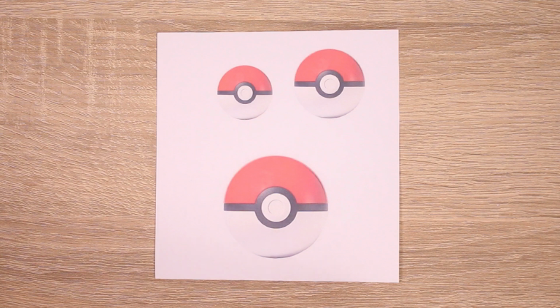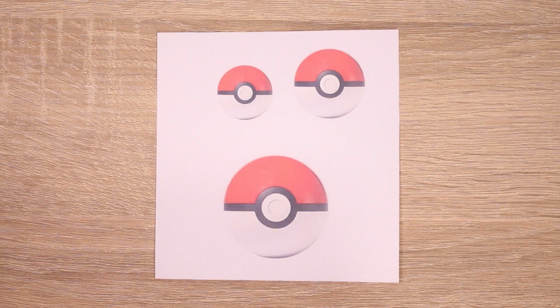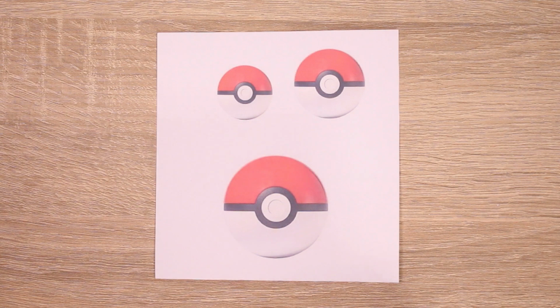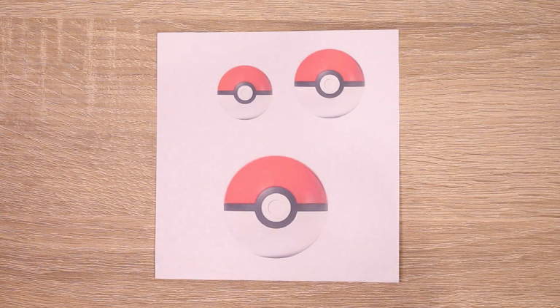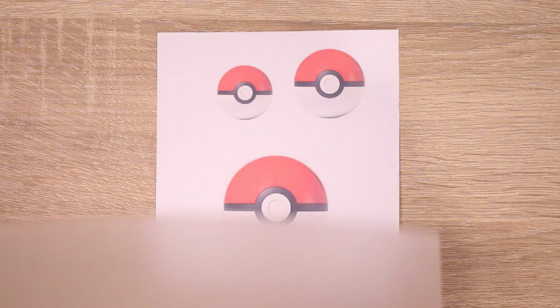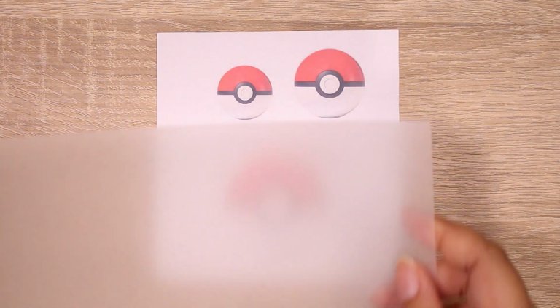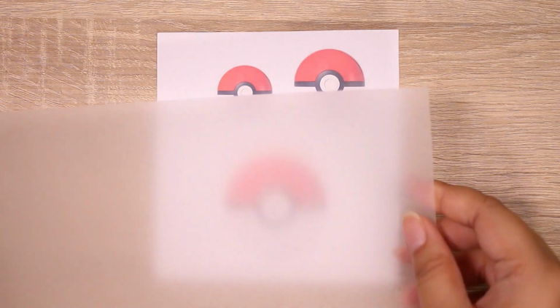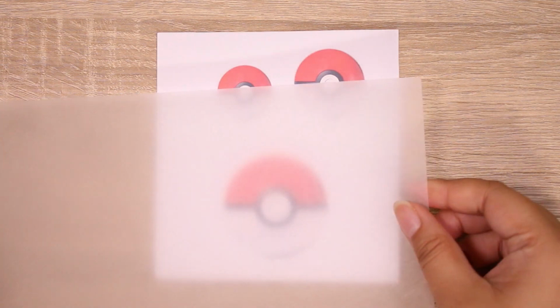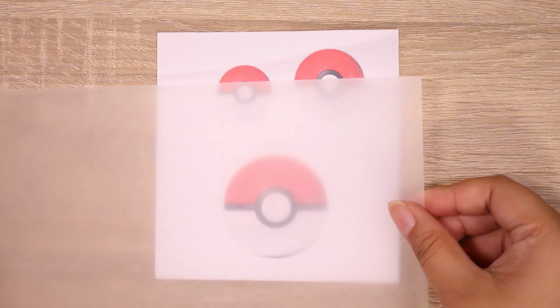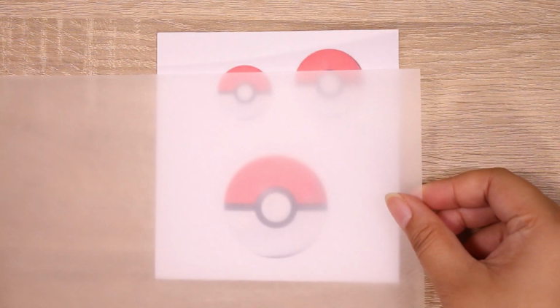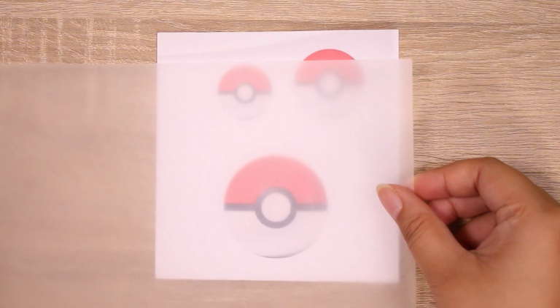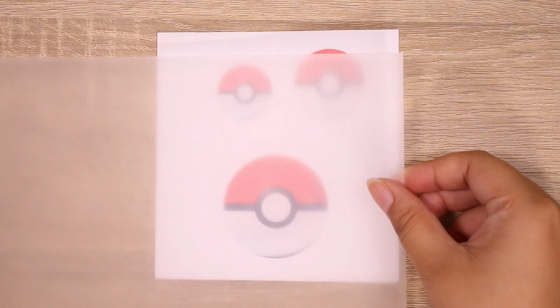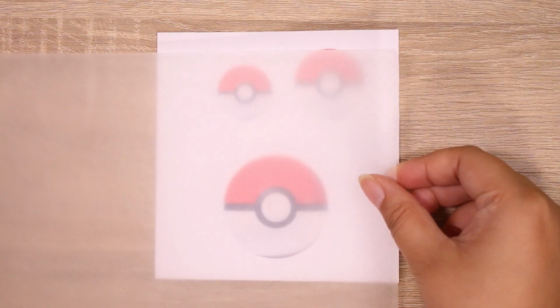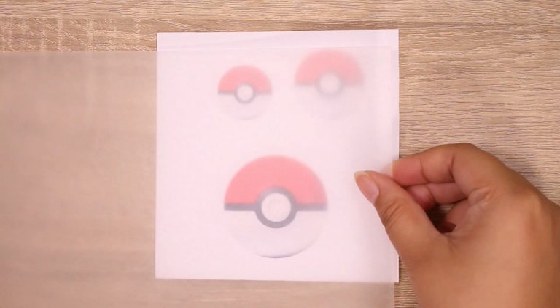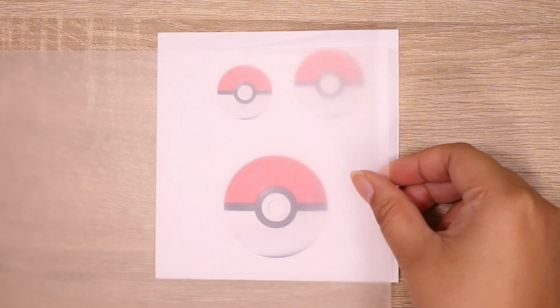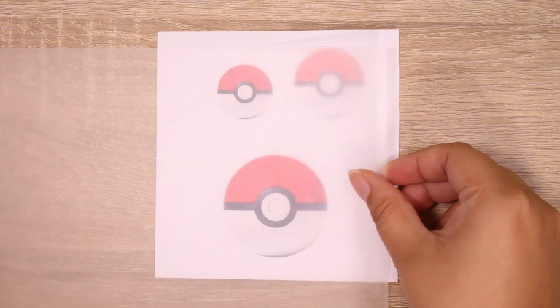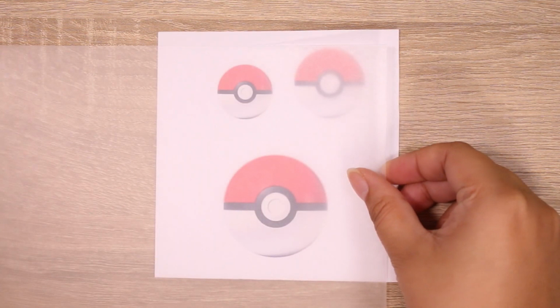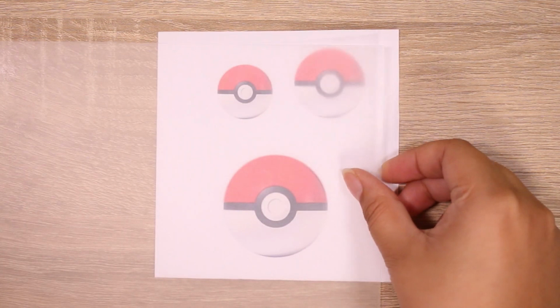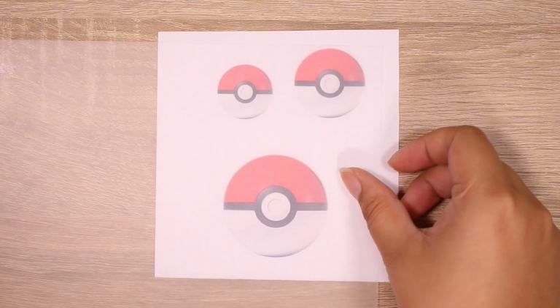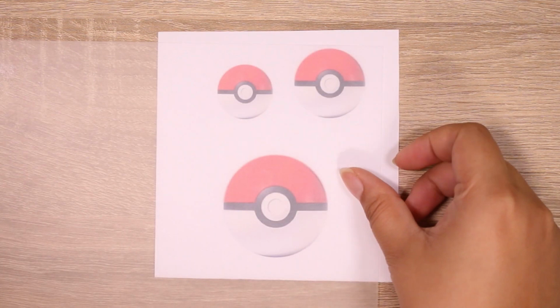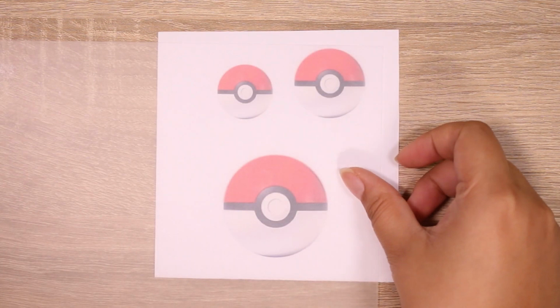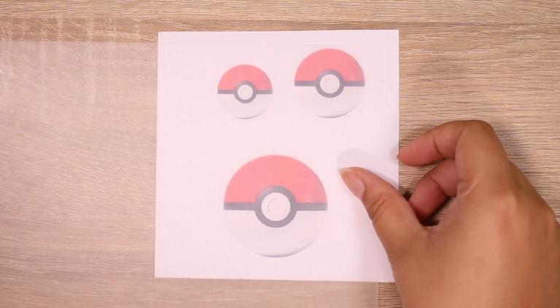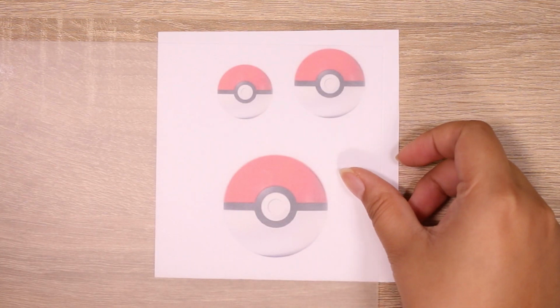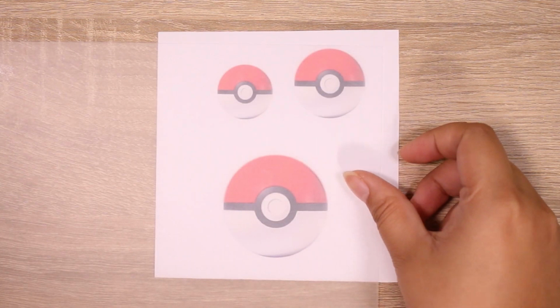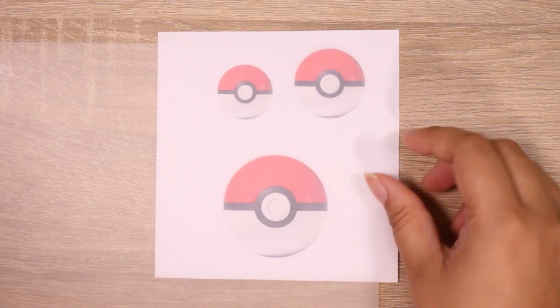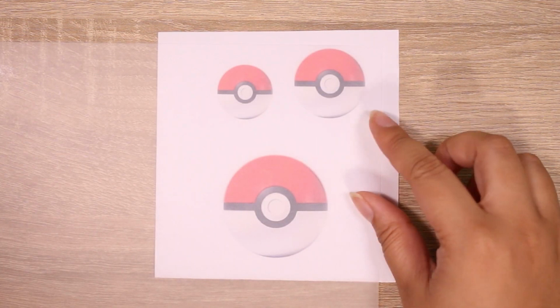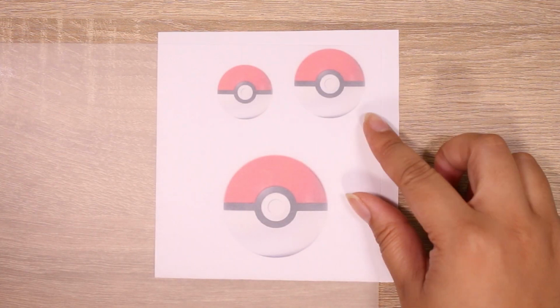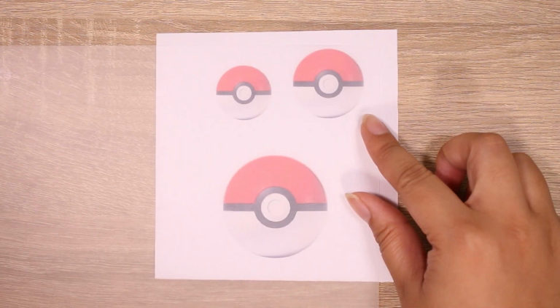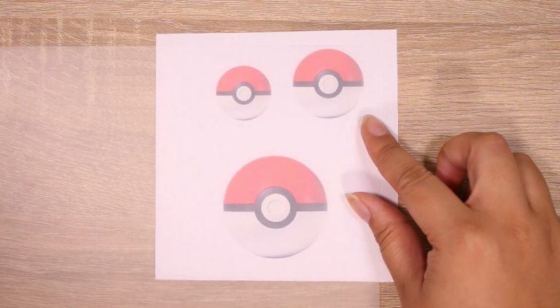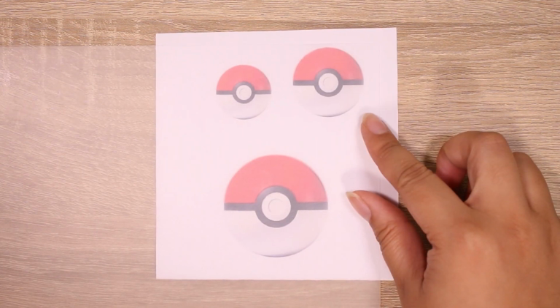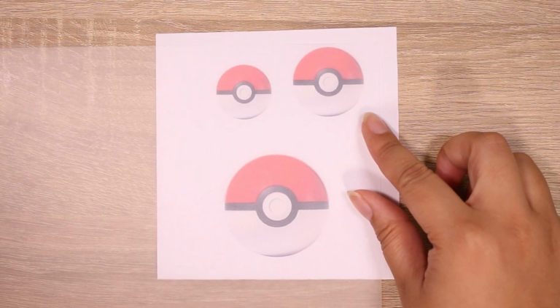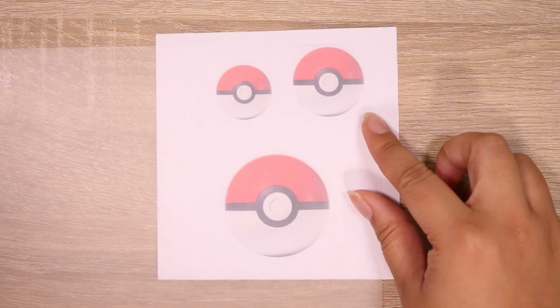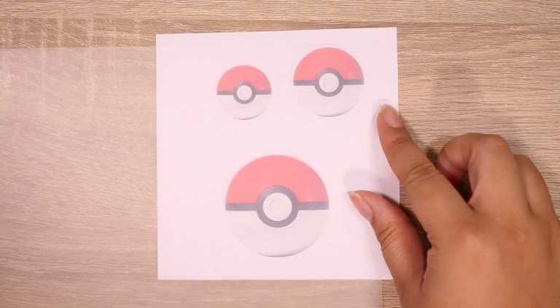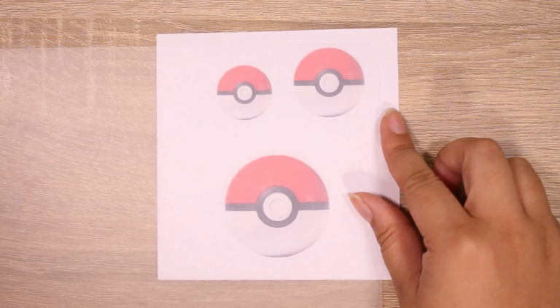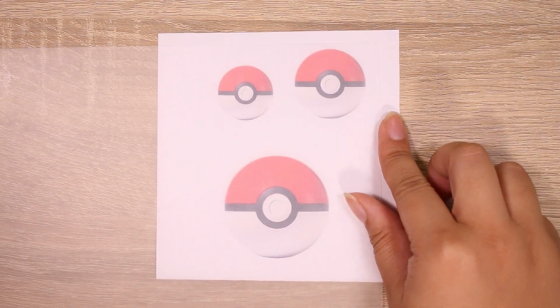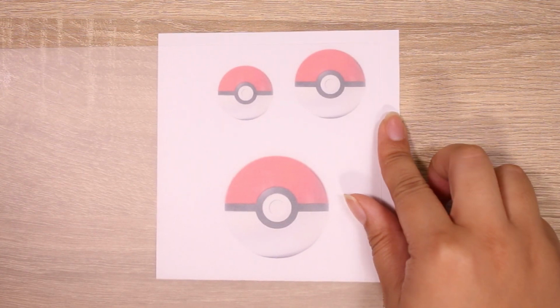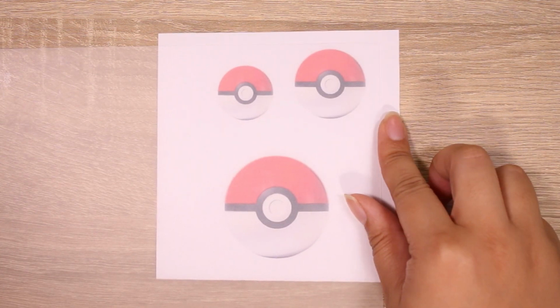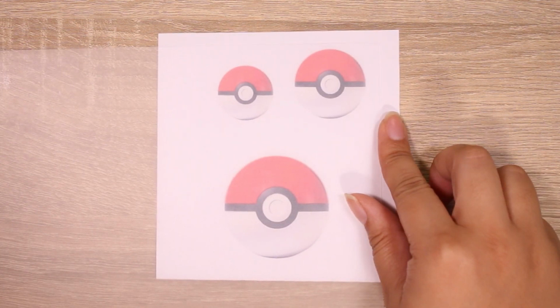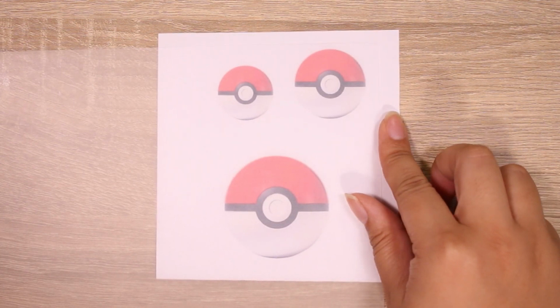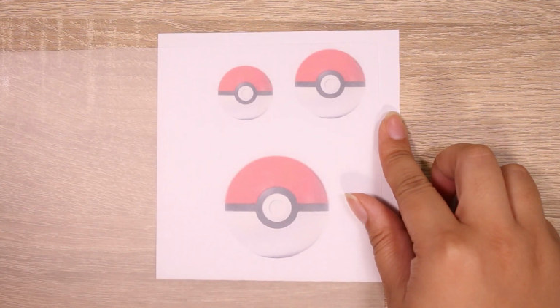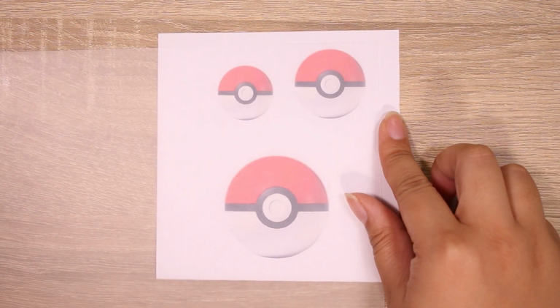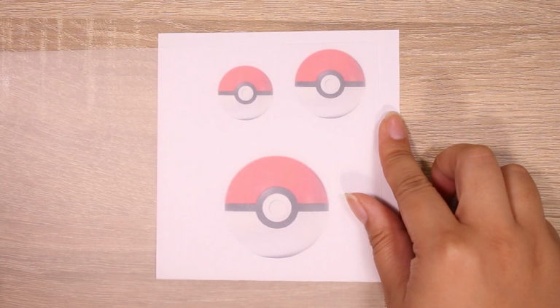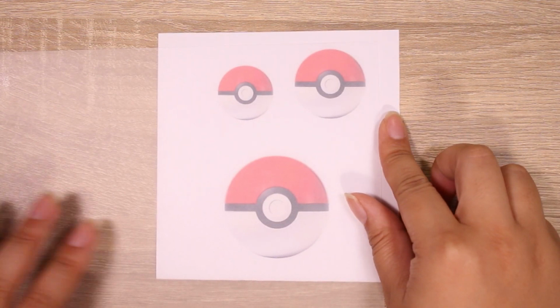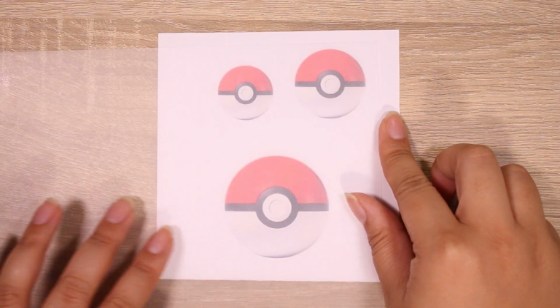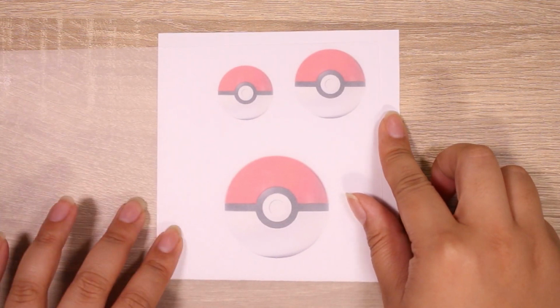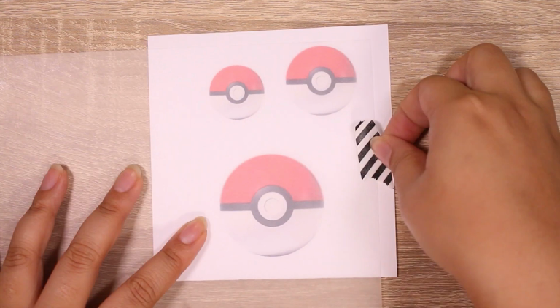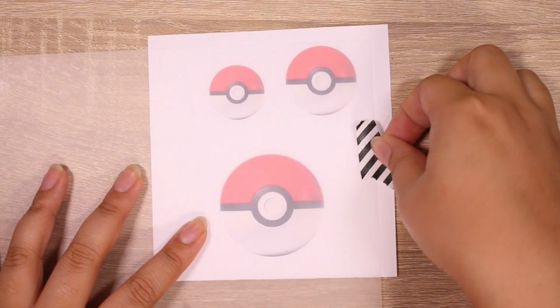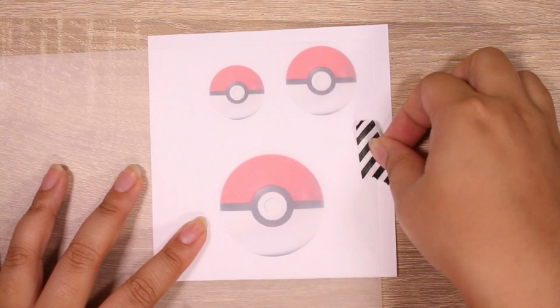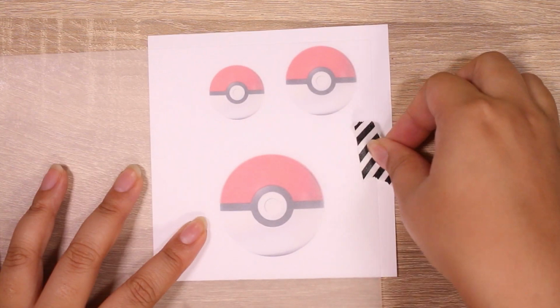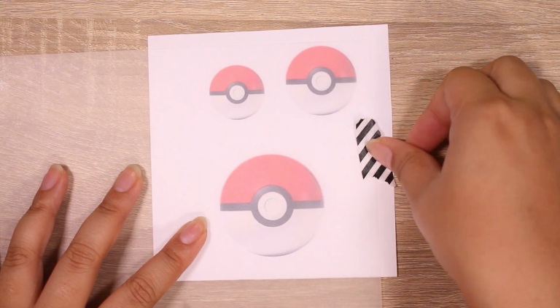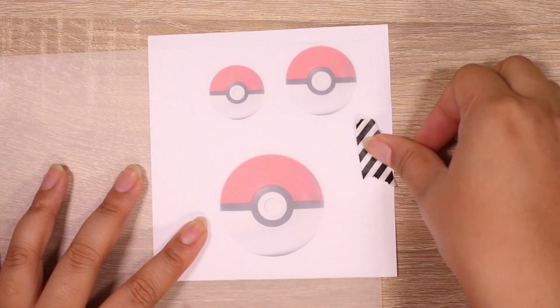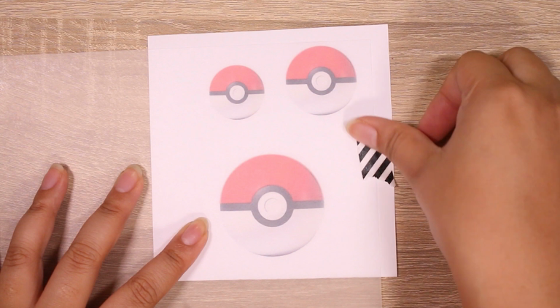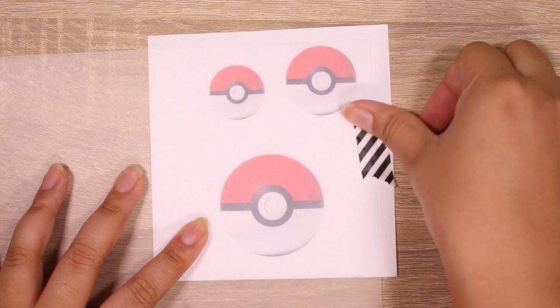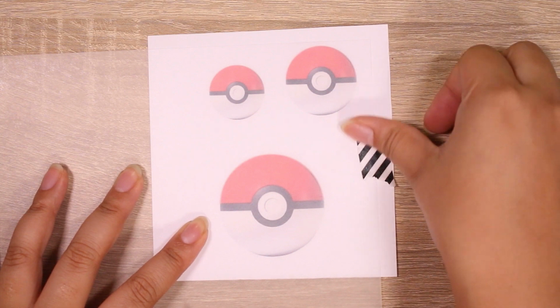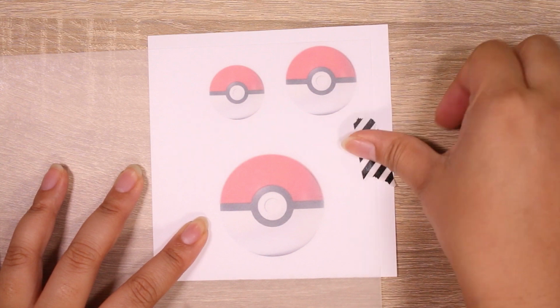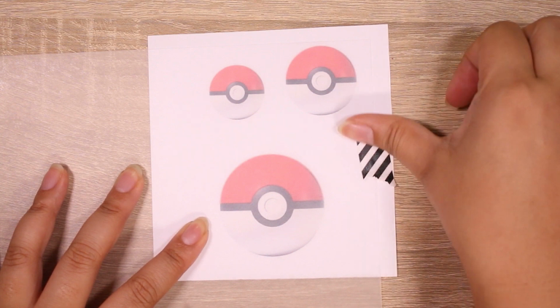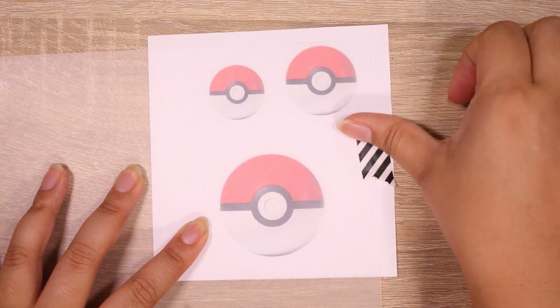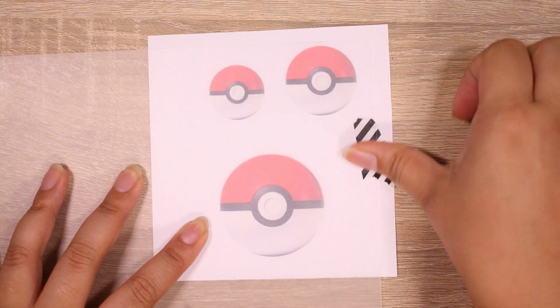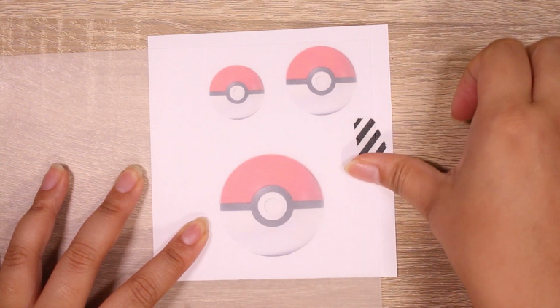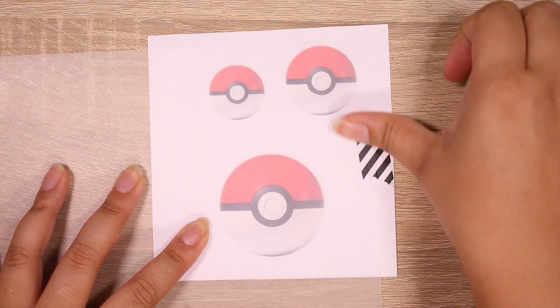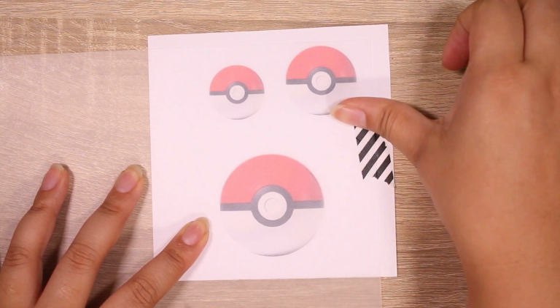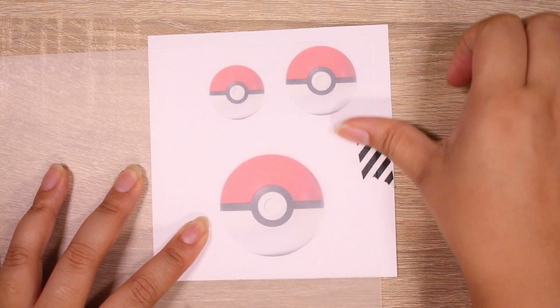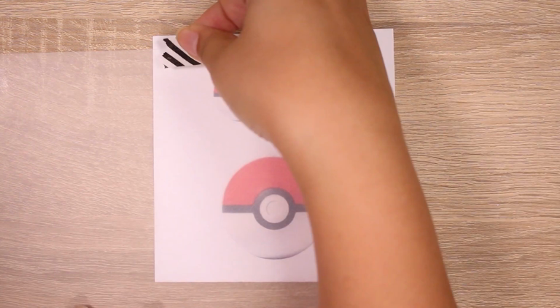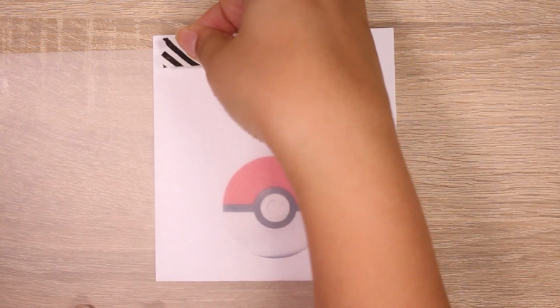Hey guys, it's Abby, and today I'm going to be making pokeballs in three different styles.